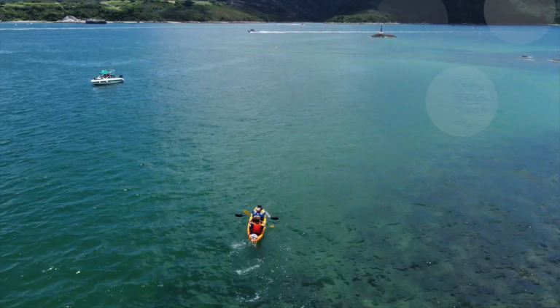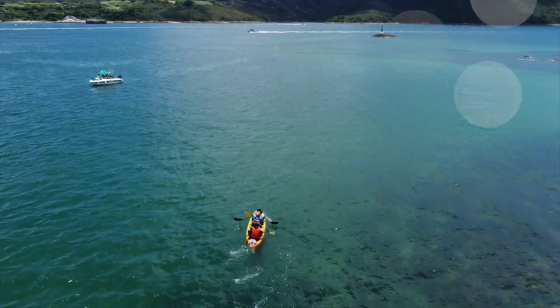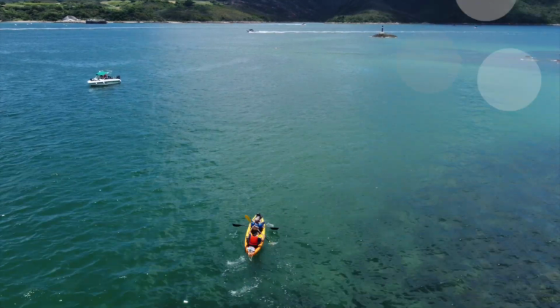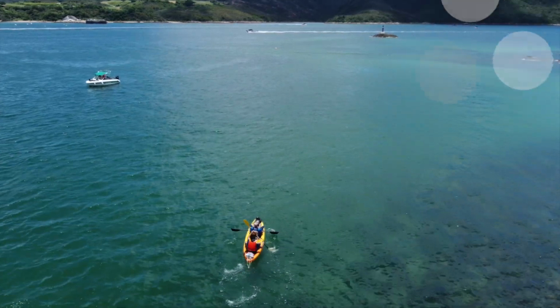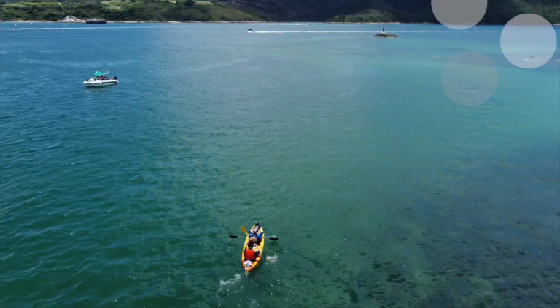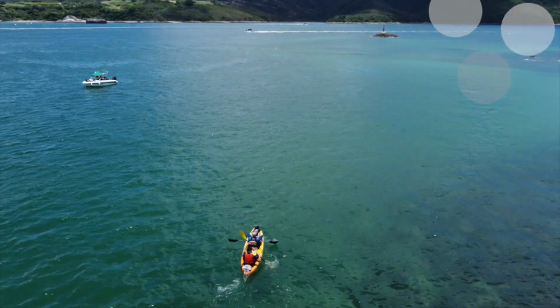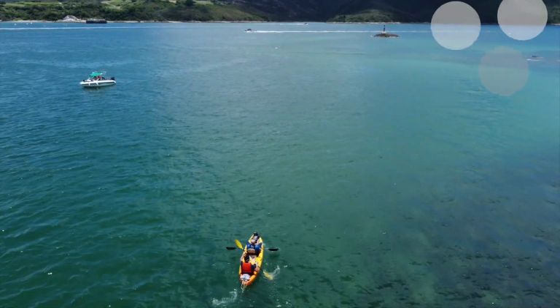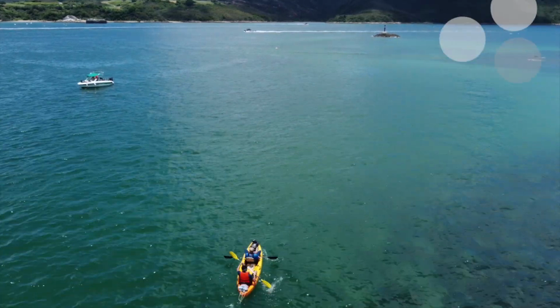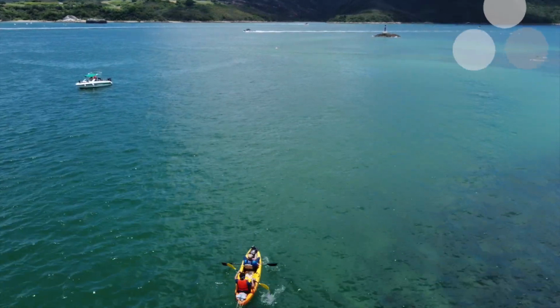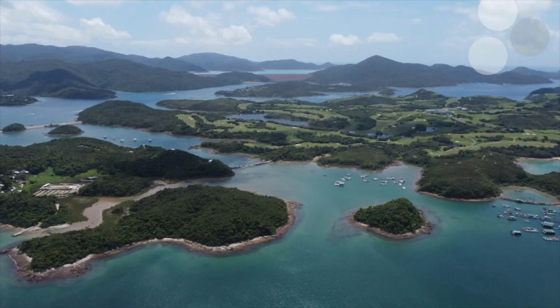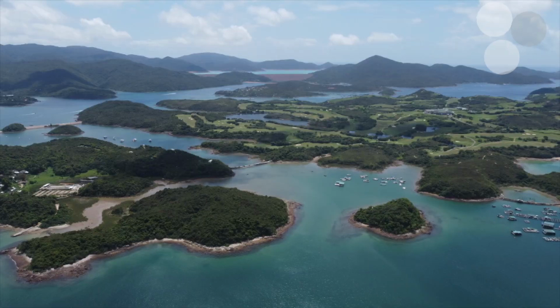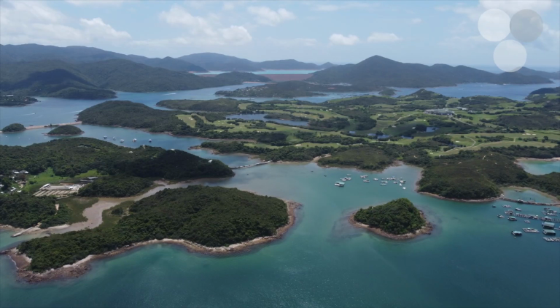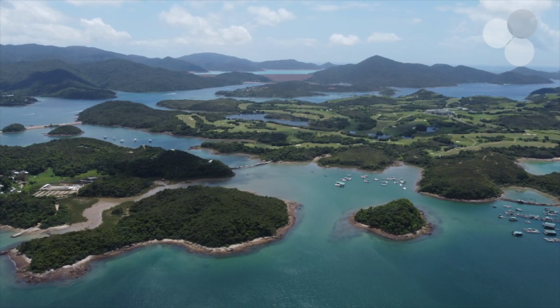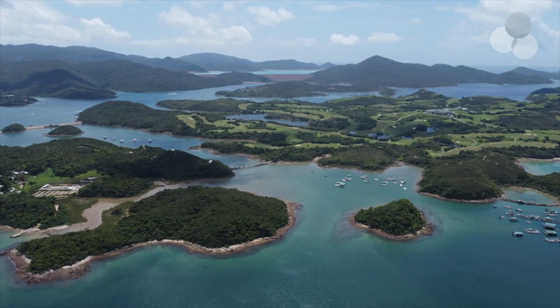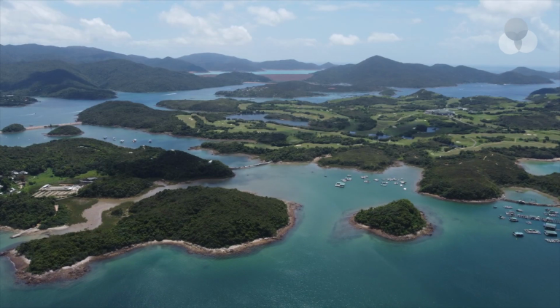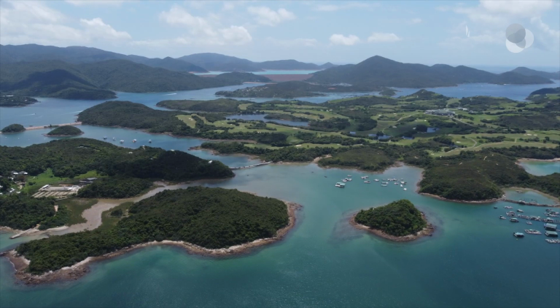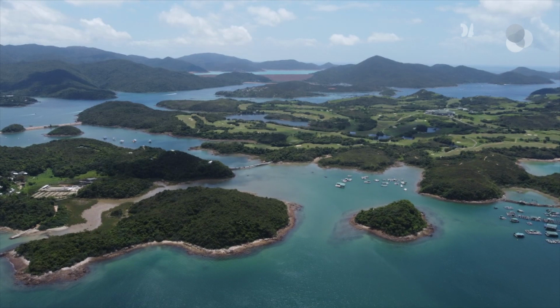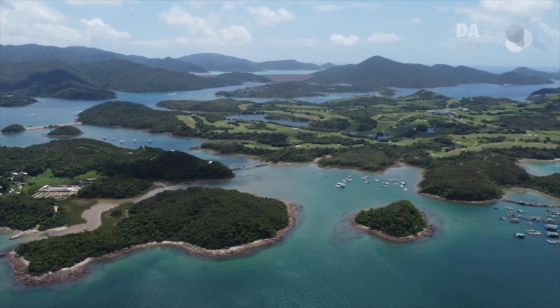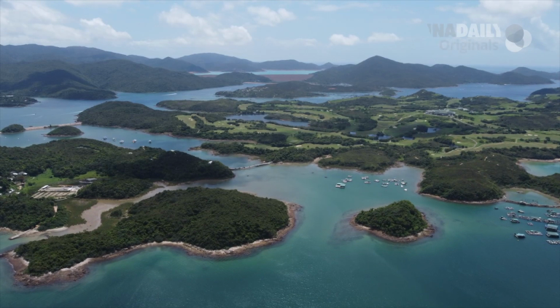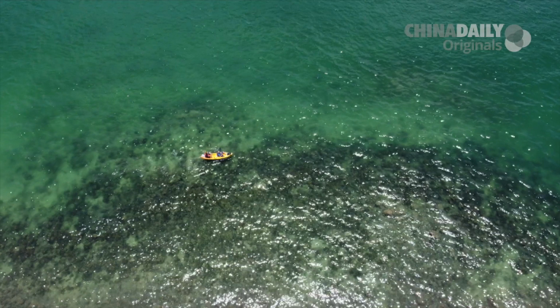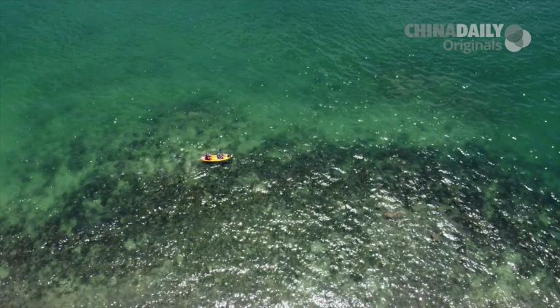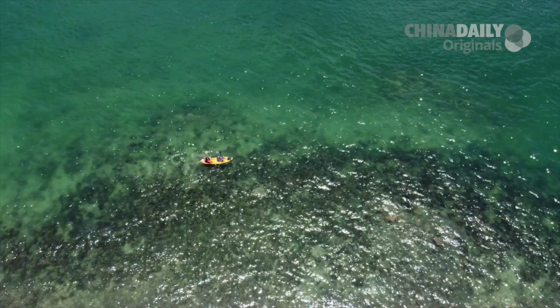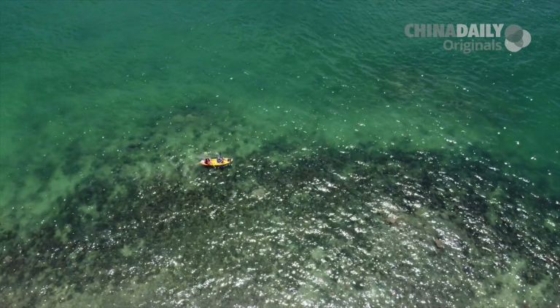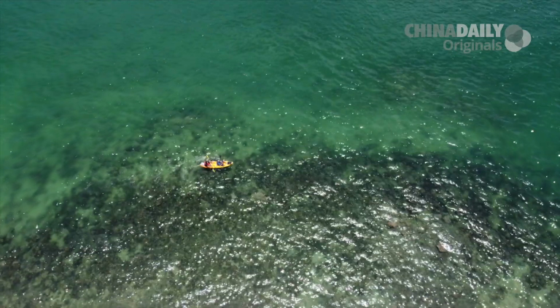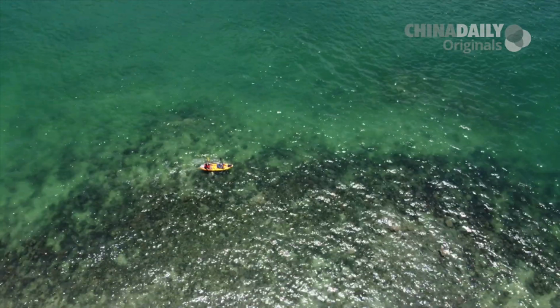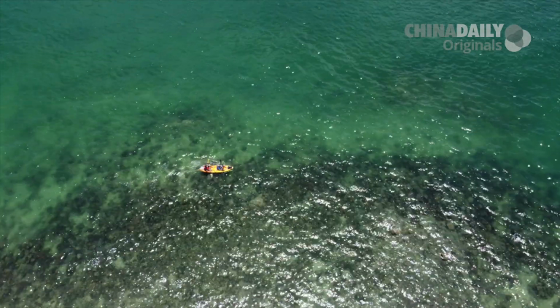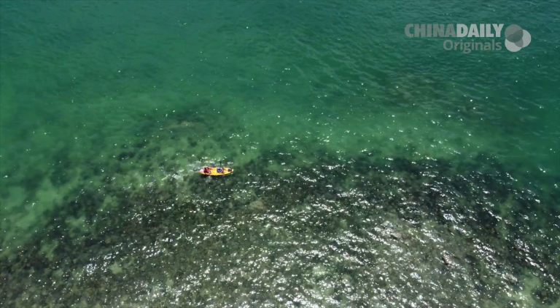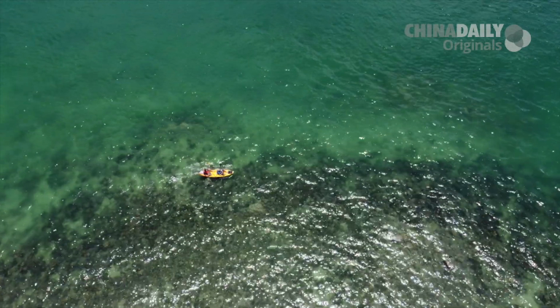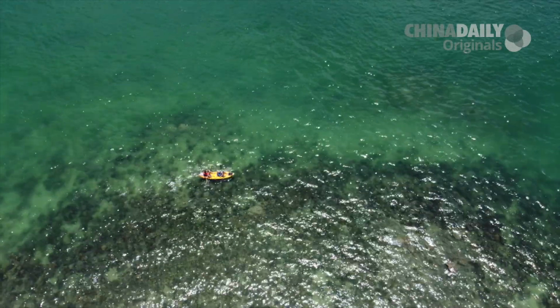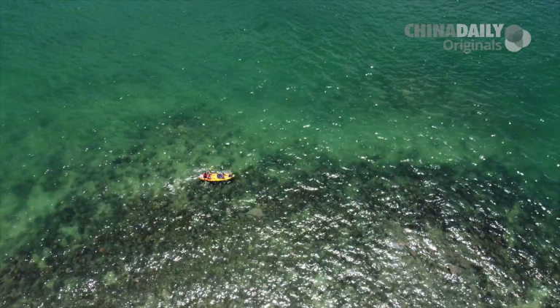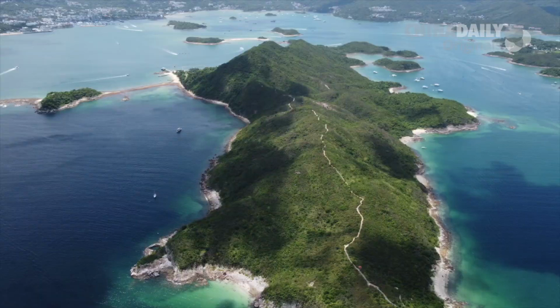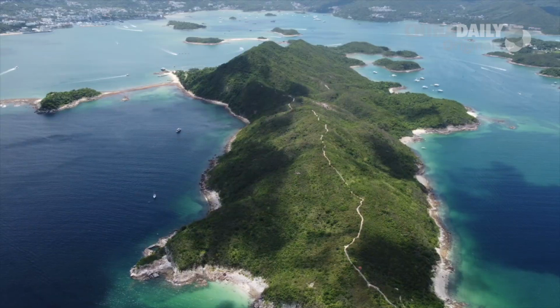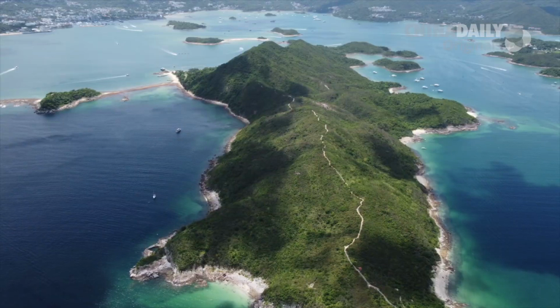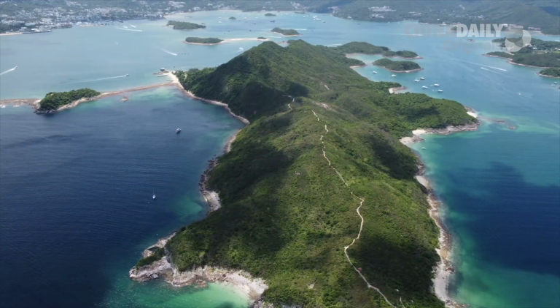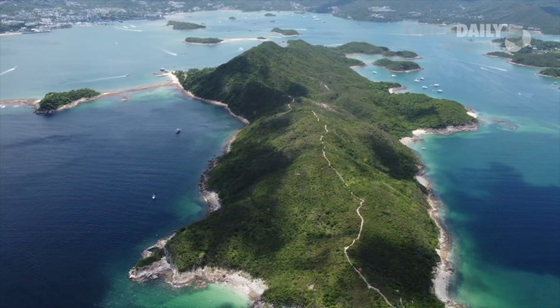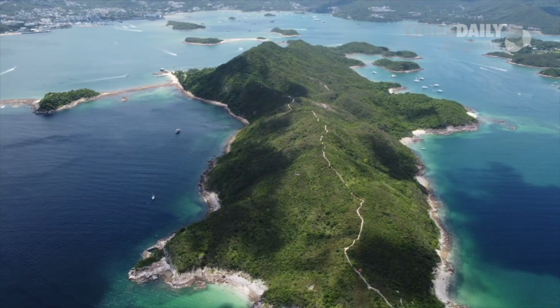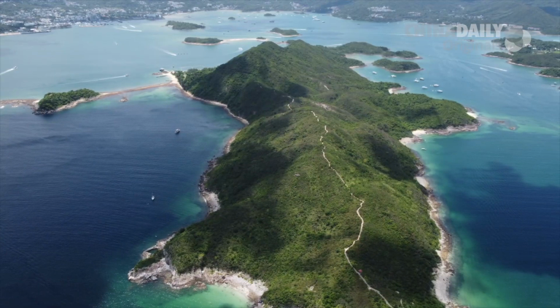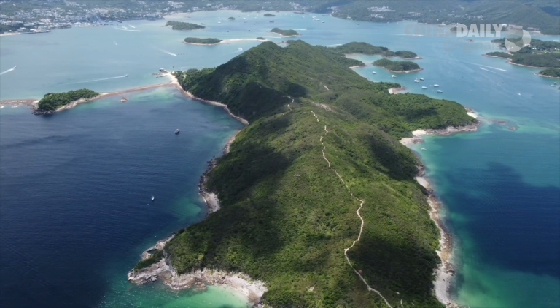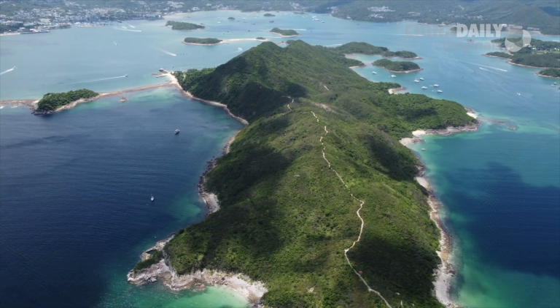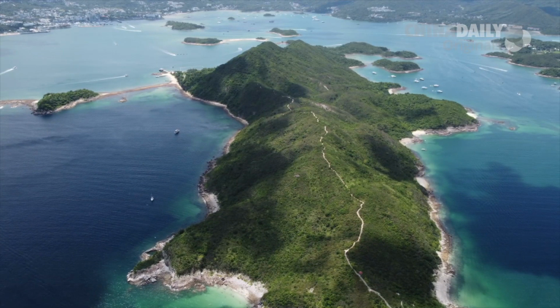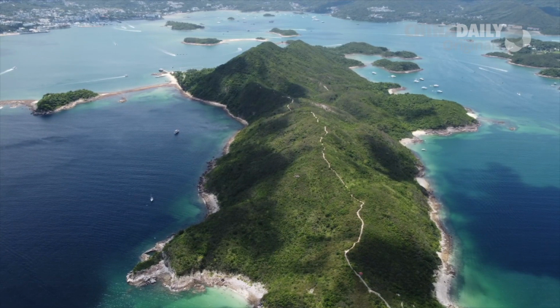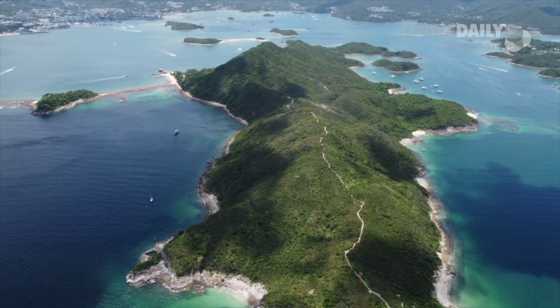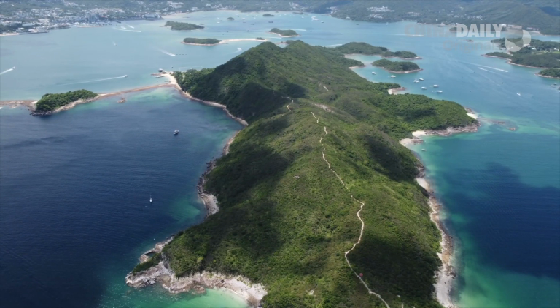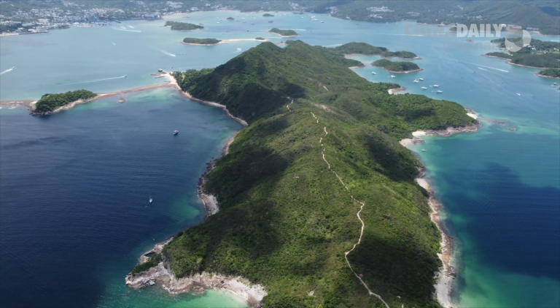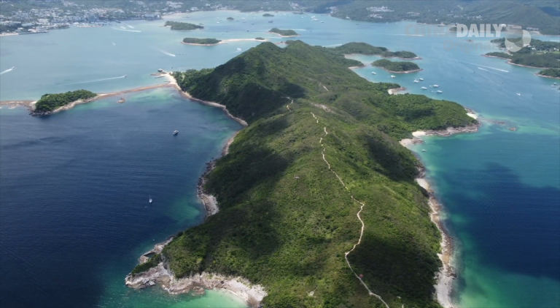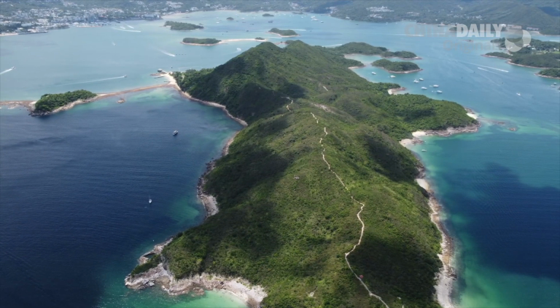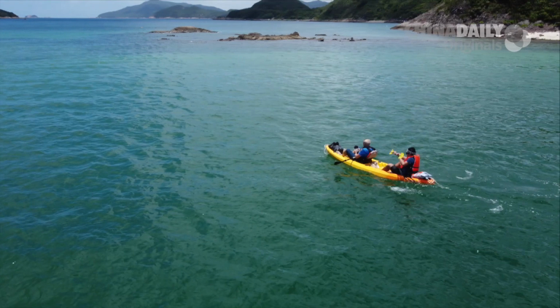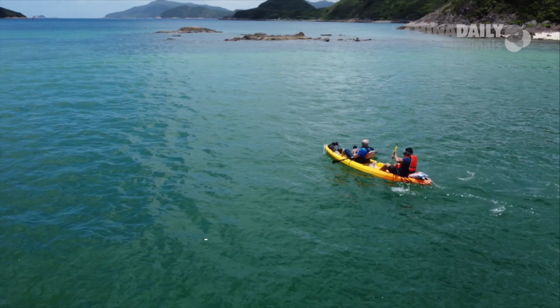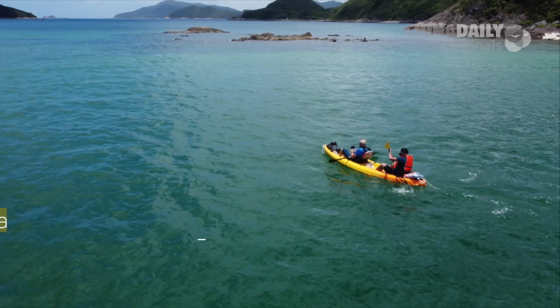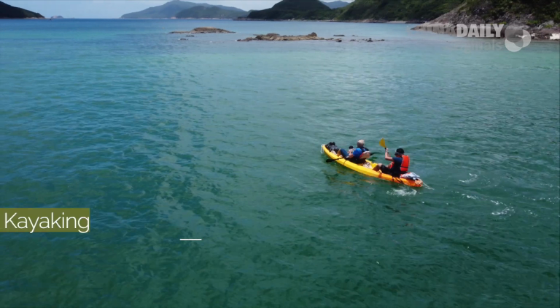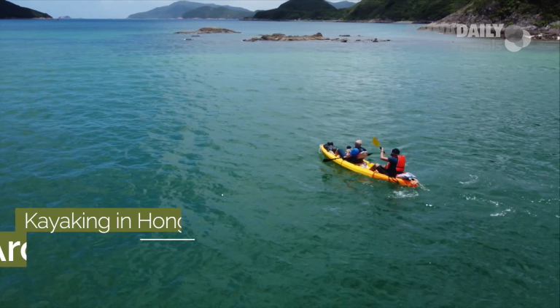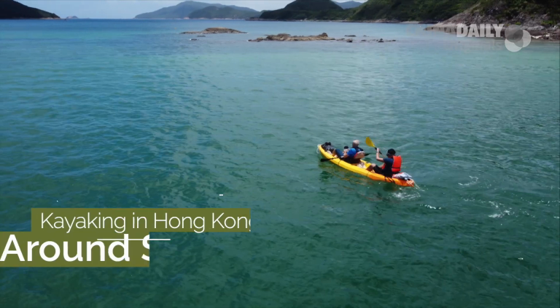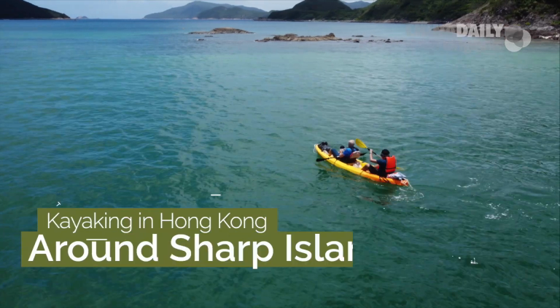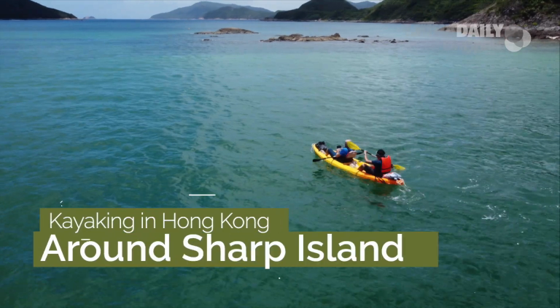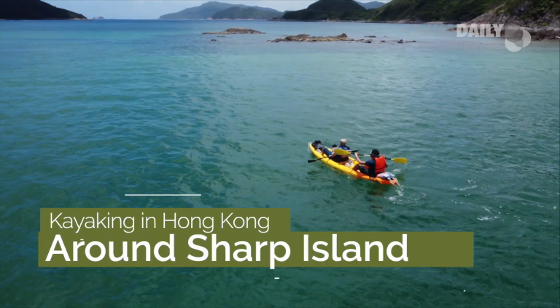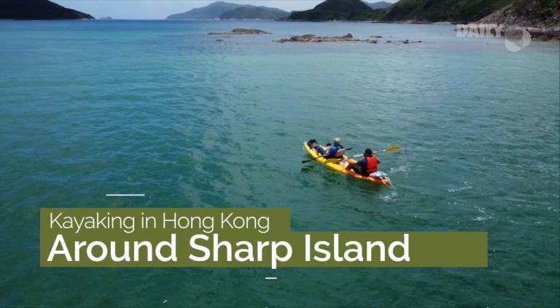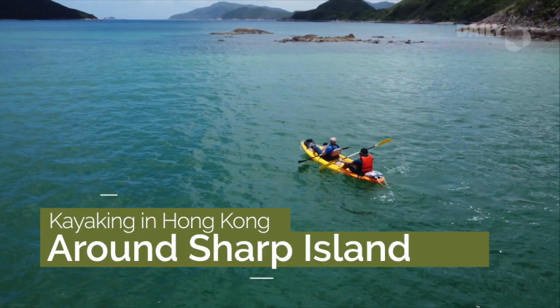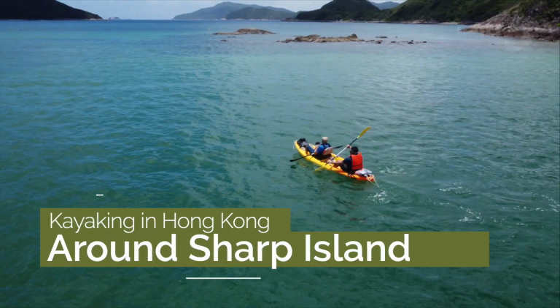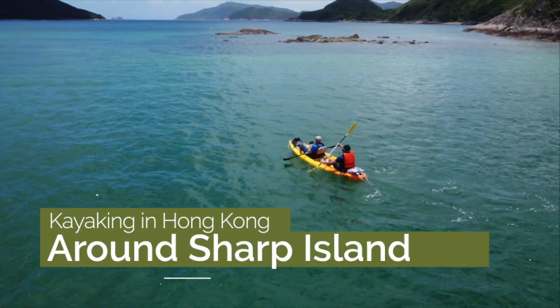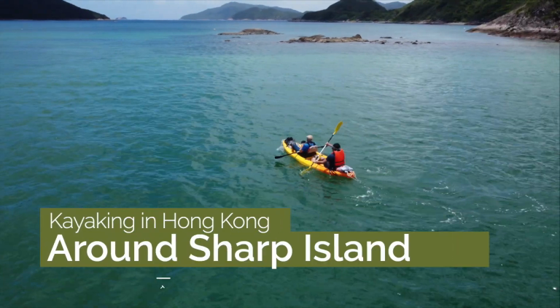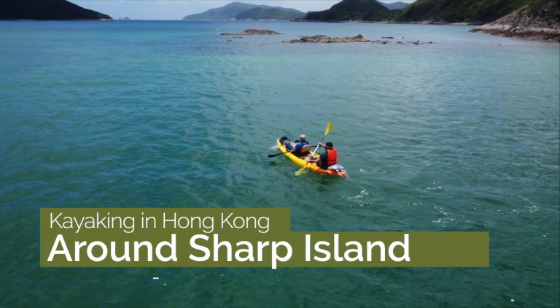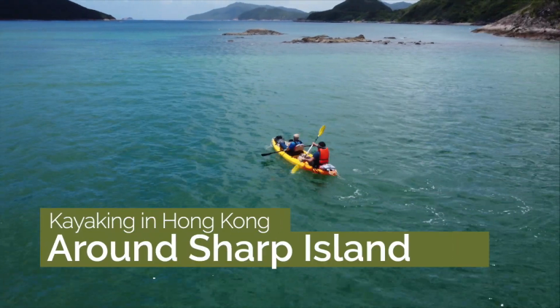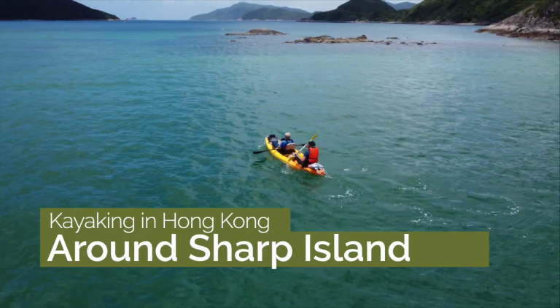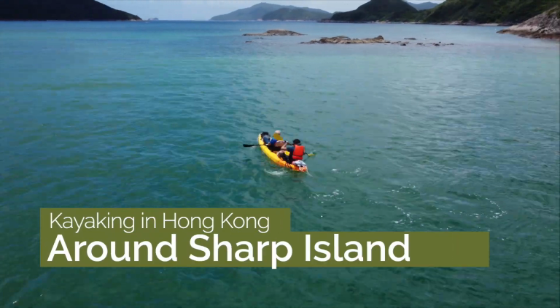Clear waters, deserted islands, and a sinking canoe. We're paddling around Sharp Island right here on Drone and Phone.